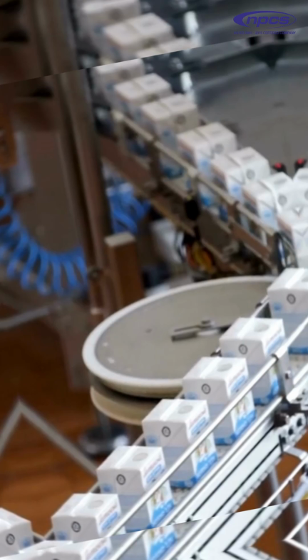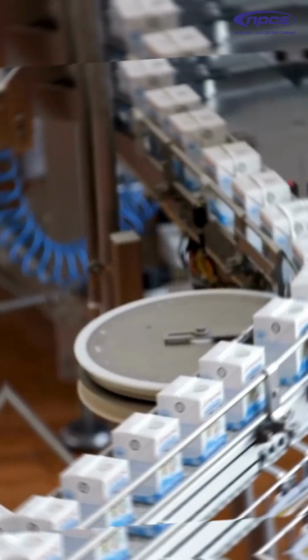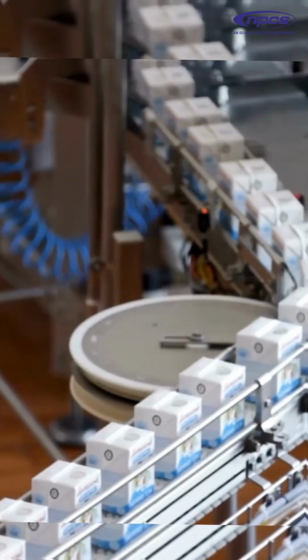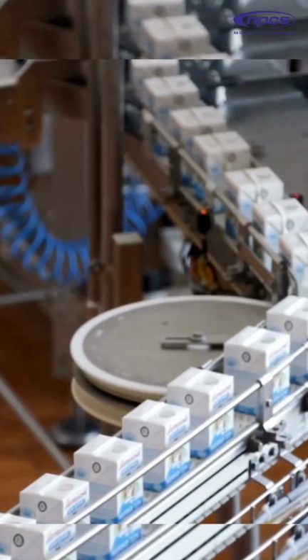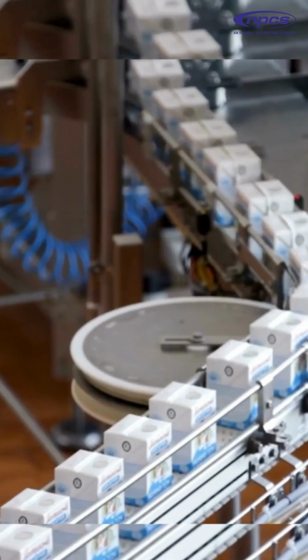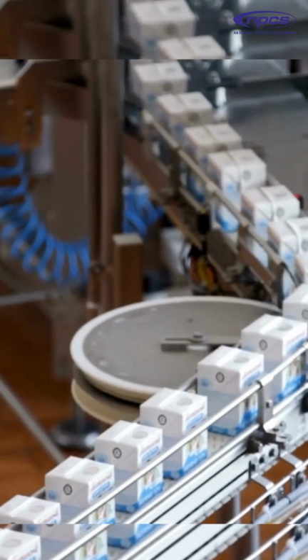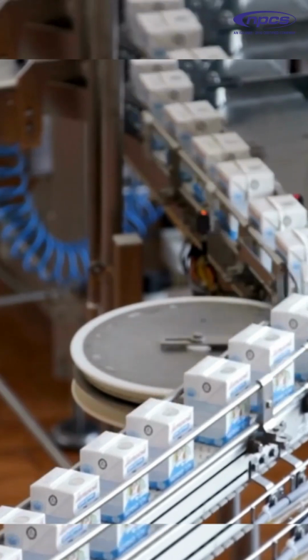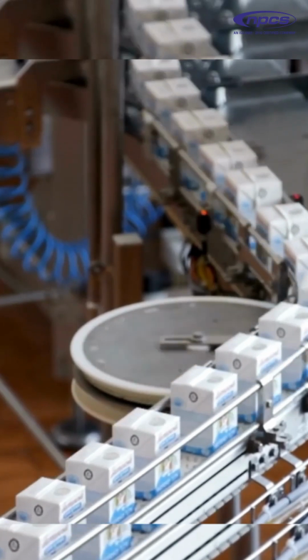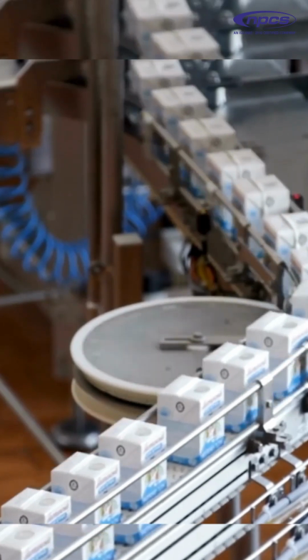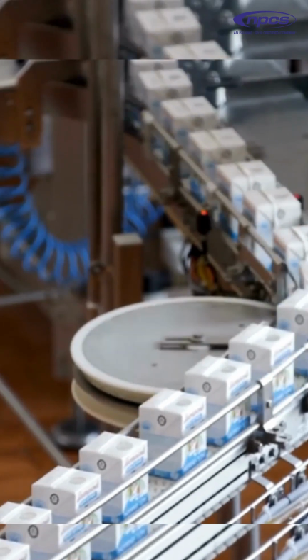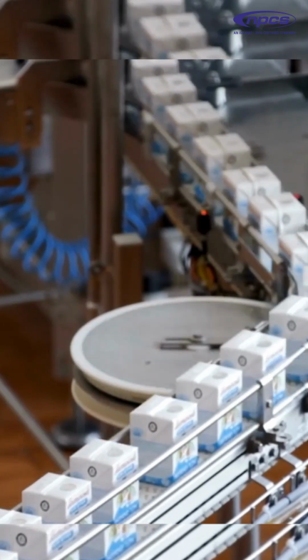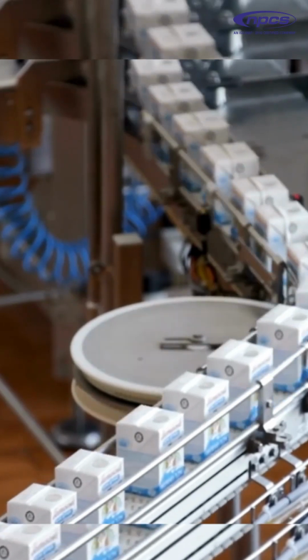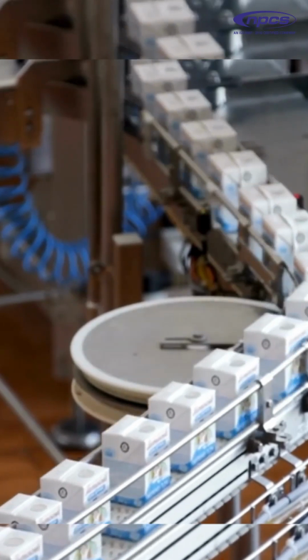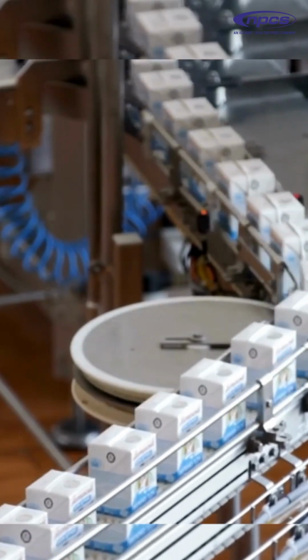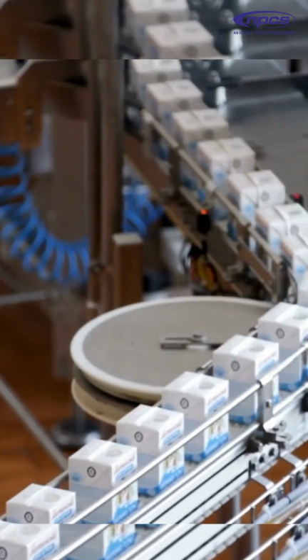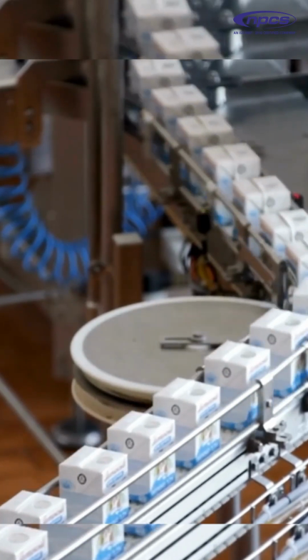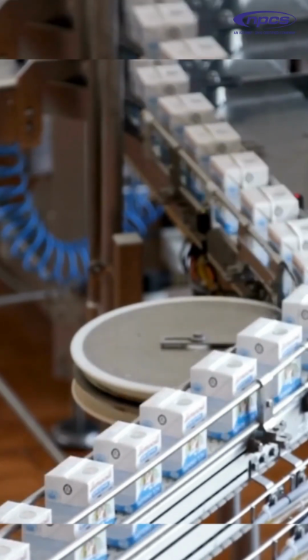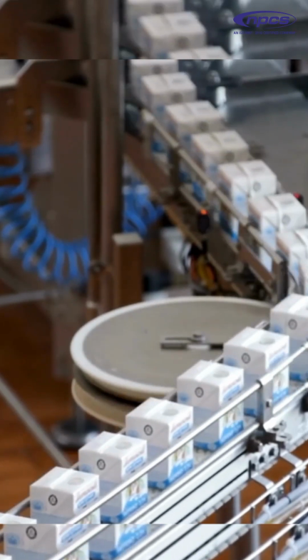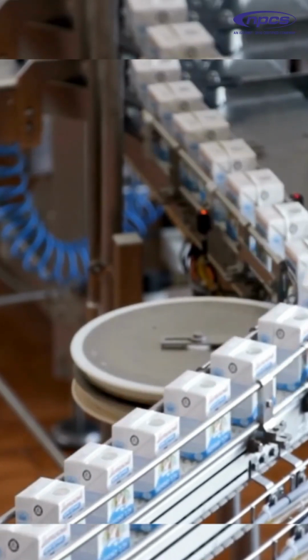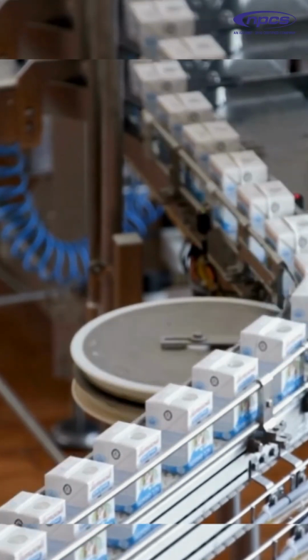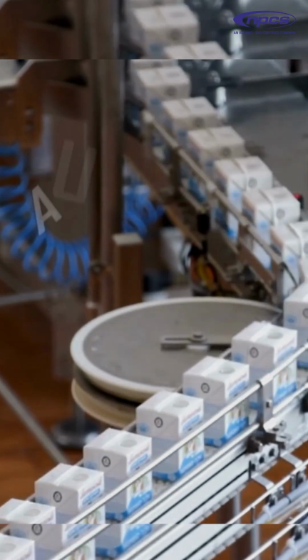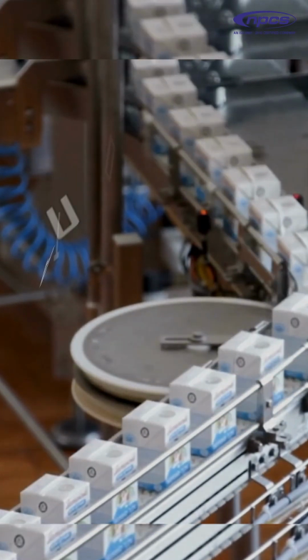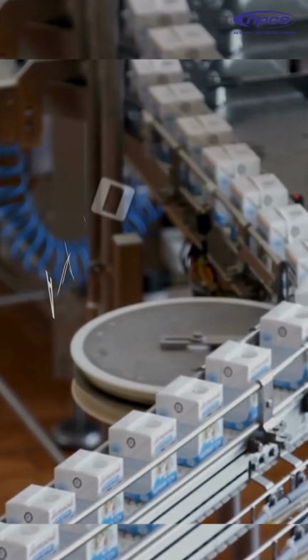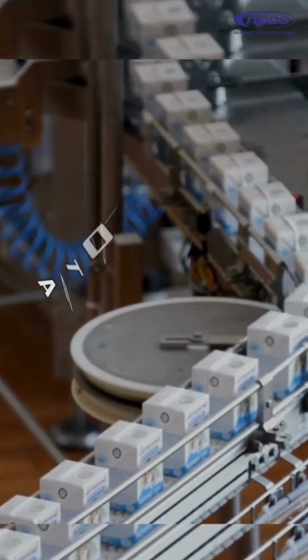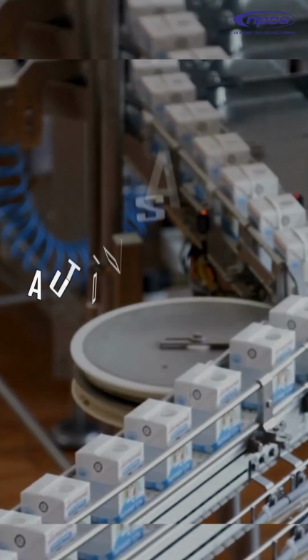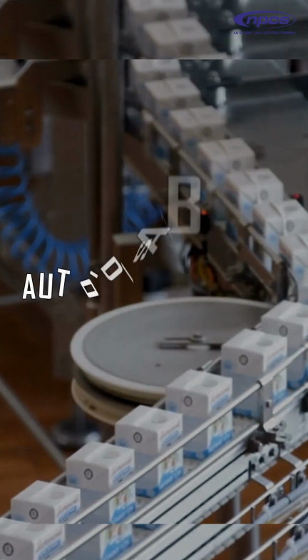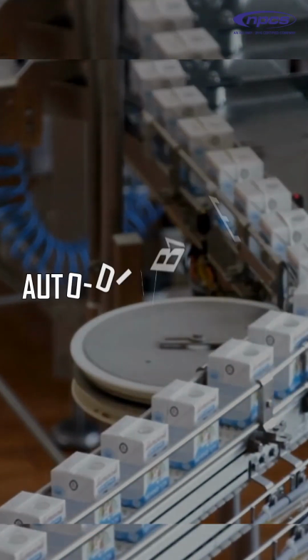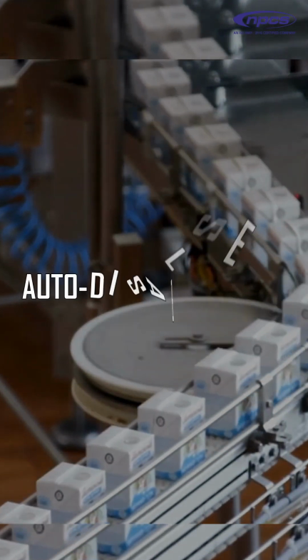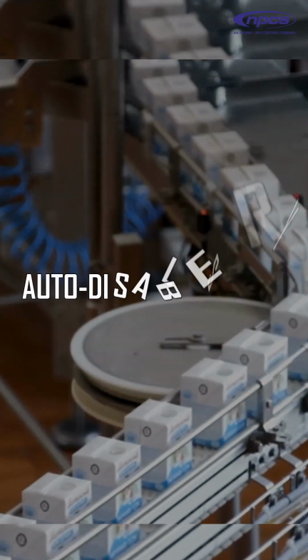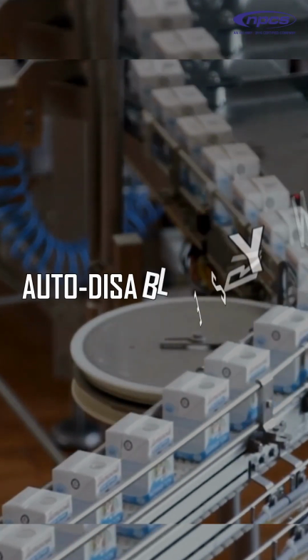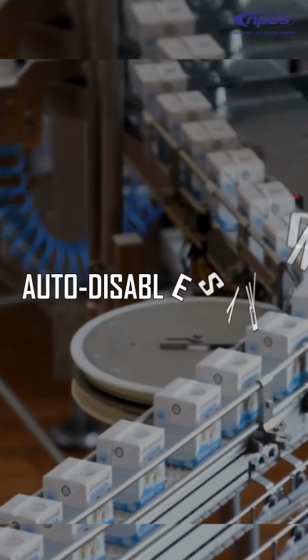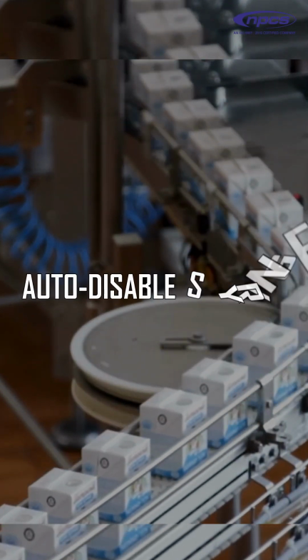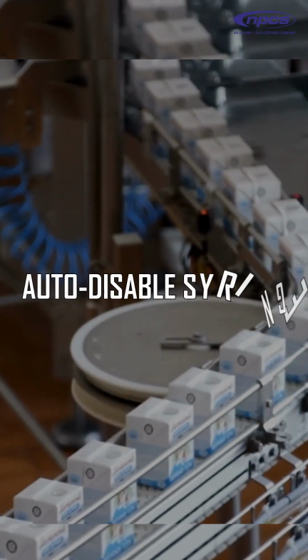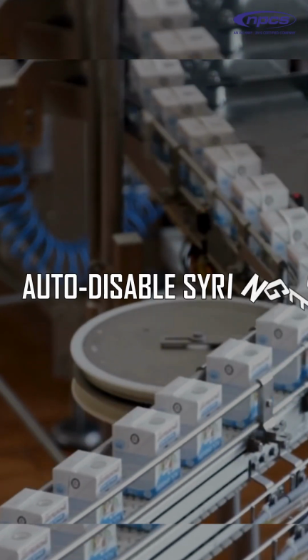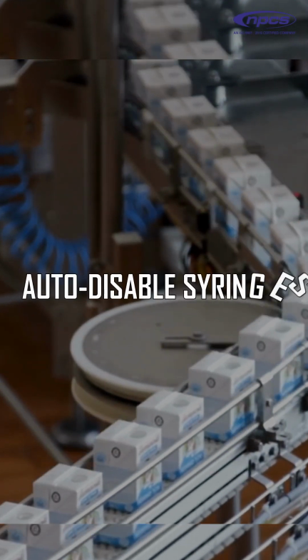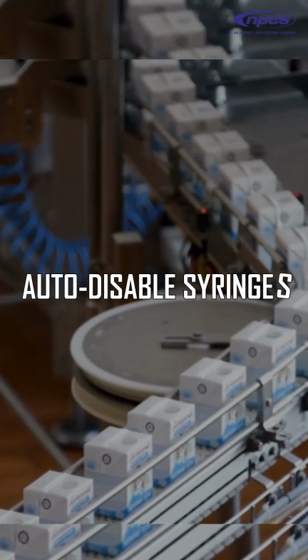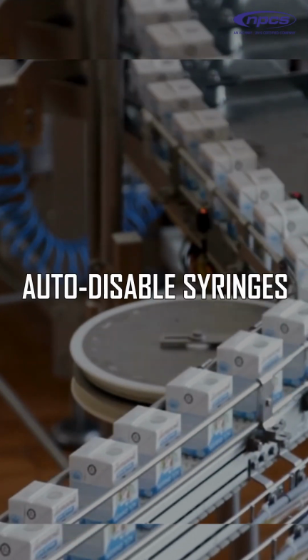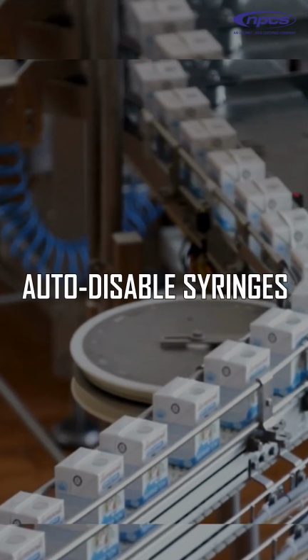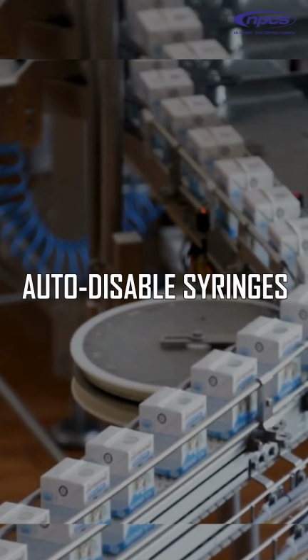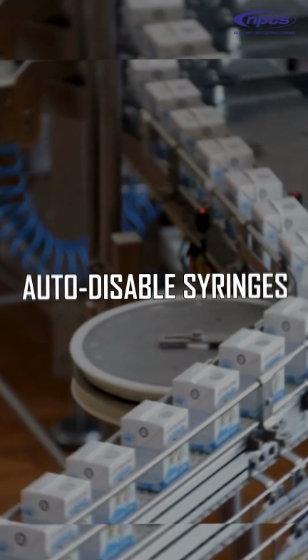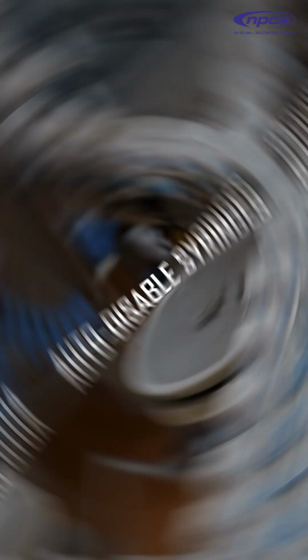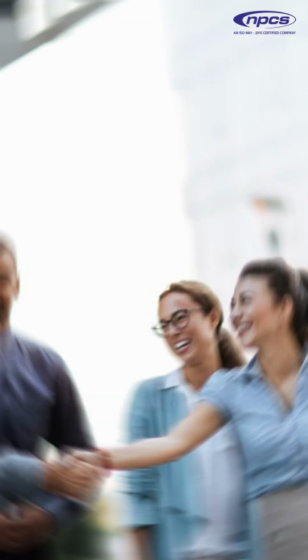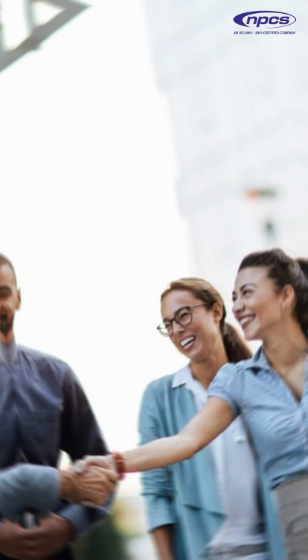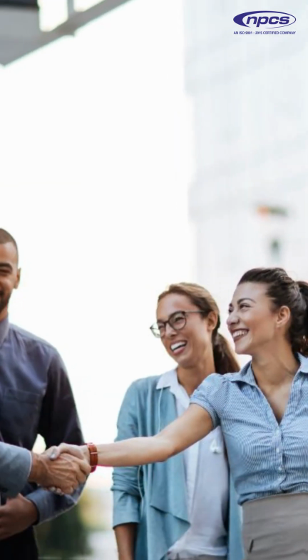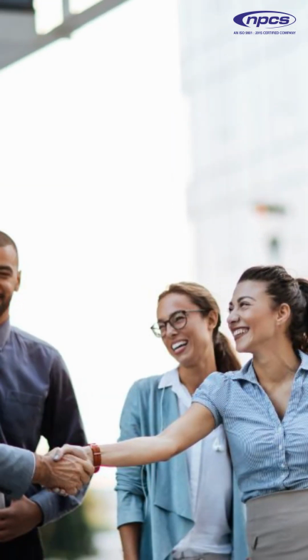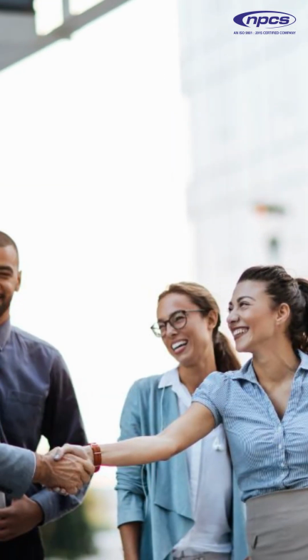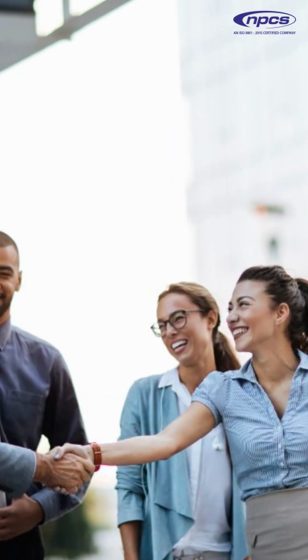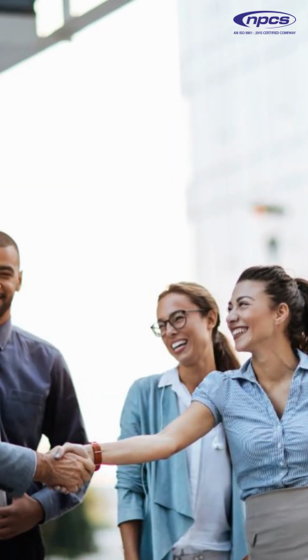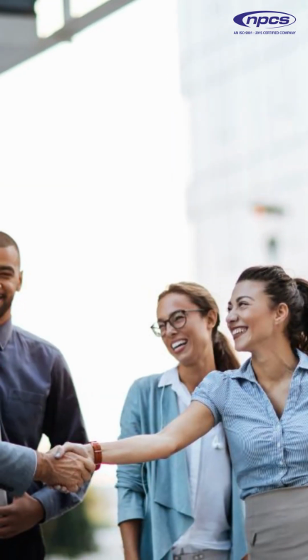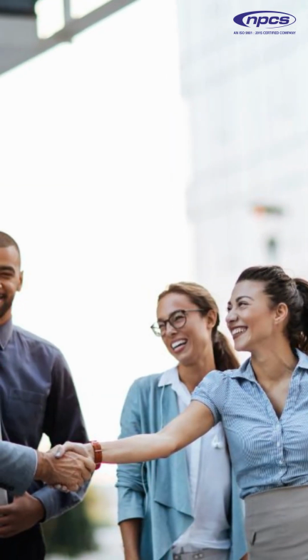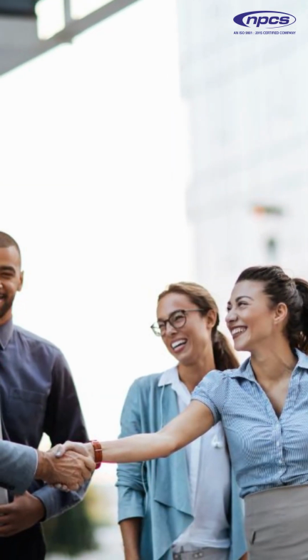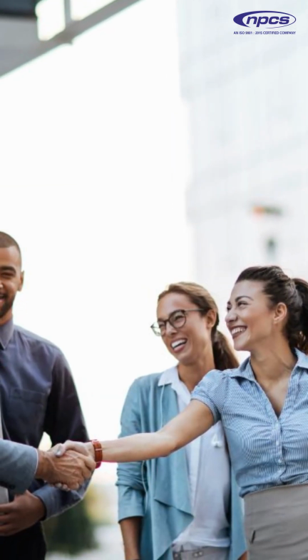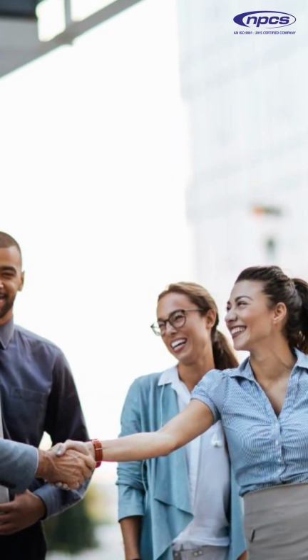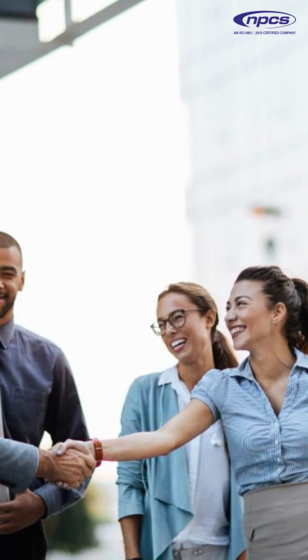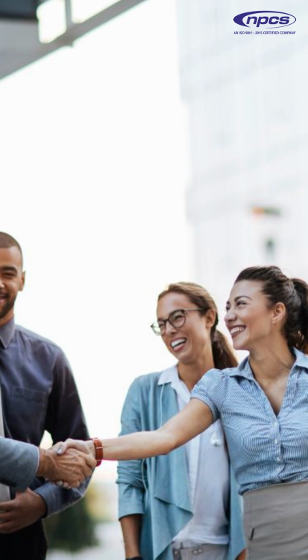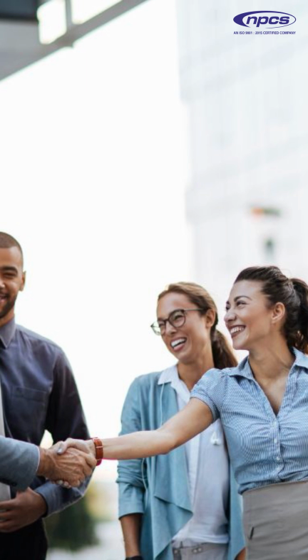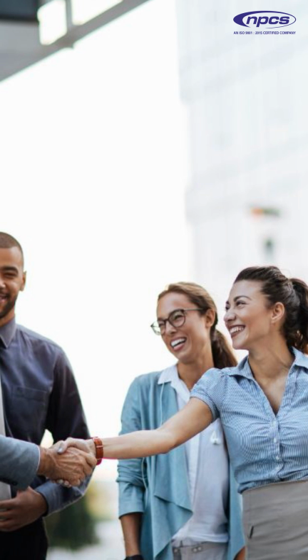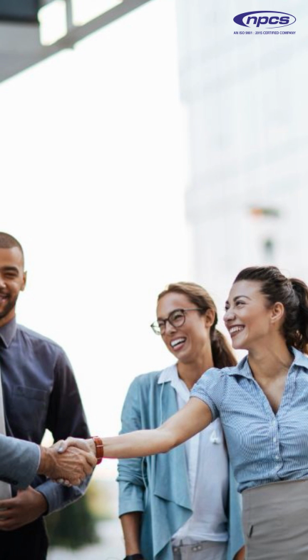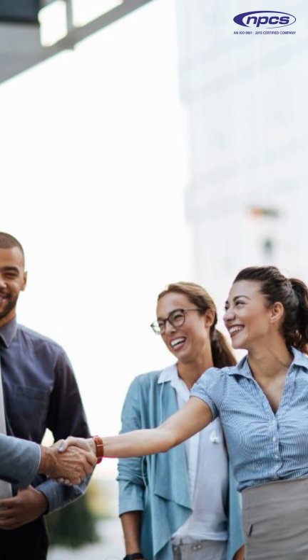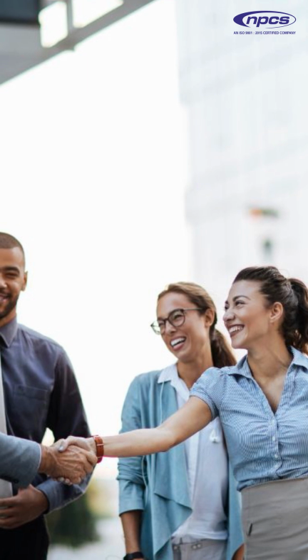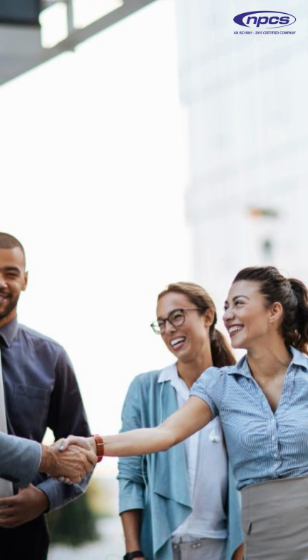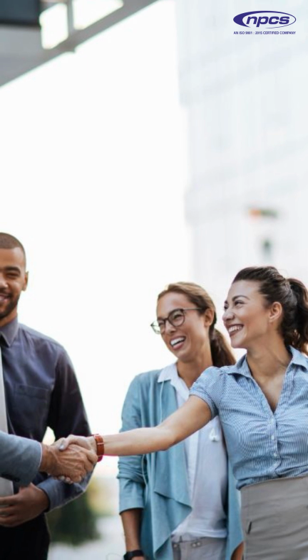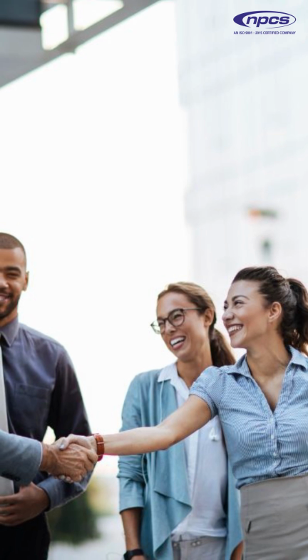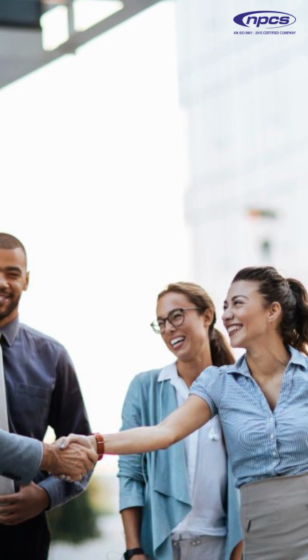Innovations in syringe manufacturing, such as autodisable syringes, are creating new opportunities for businesses.